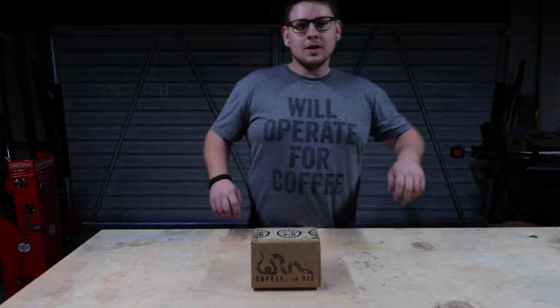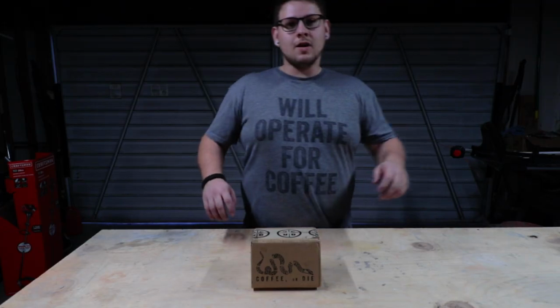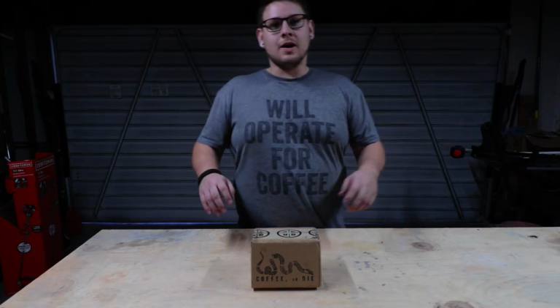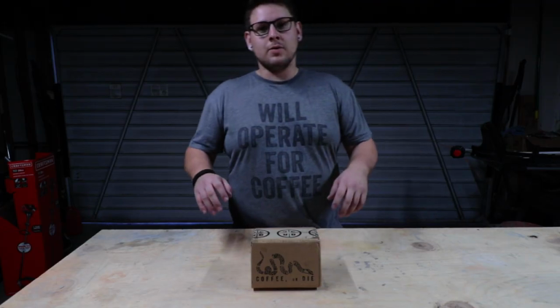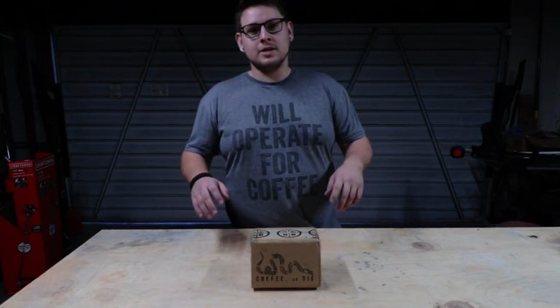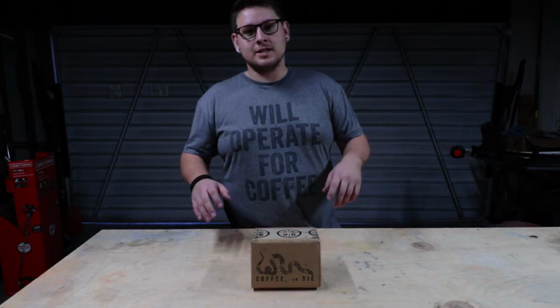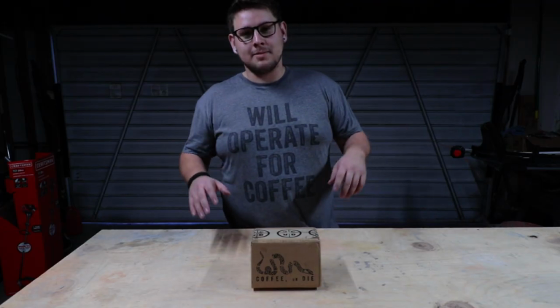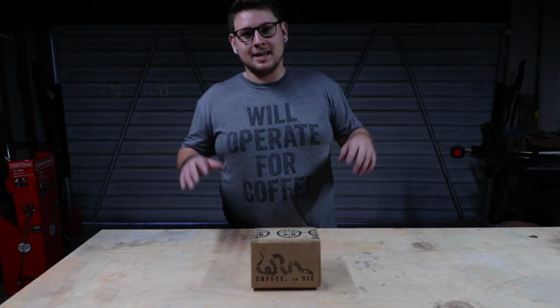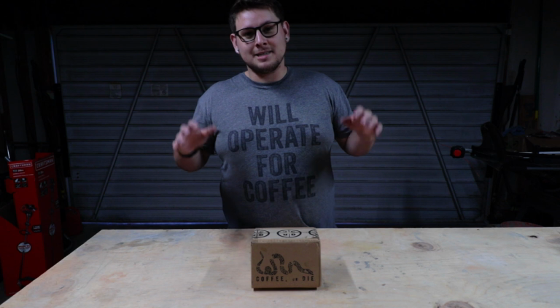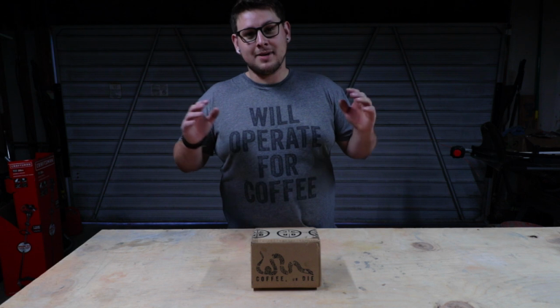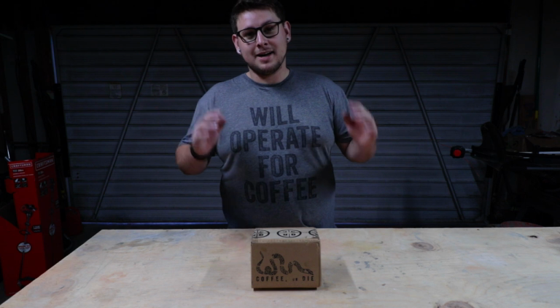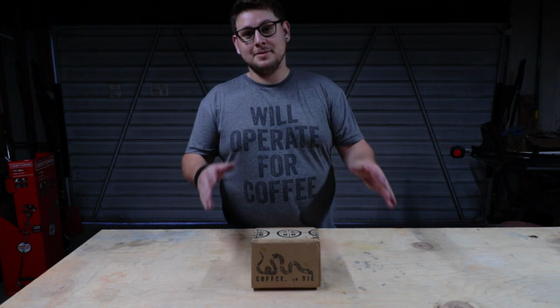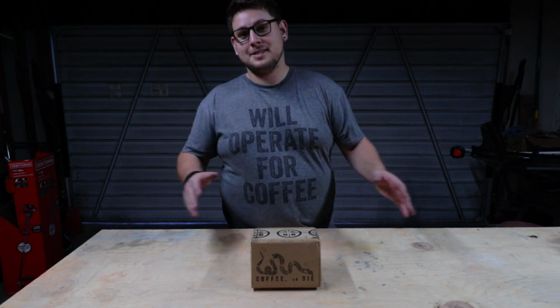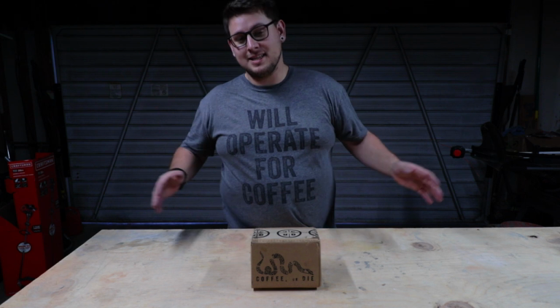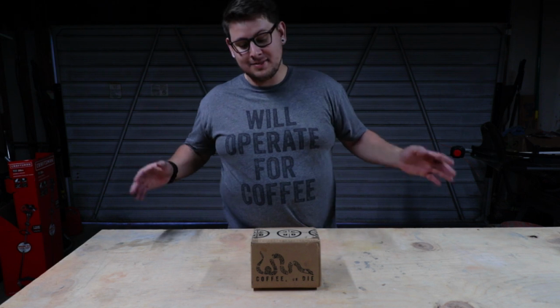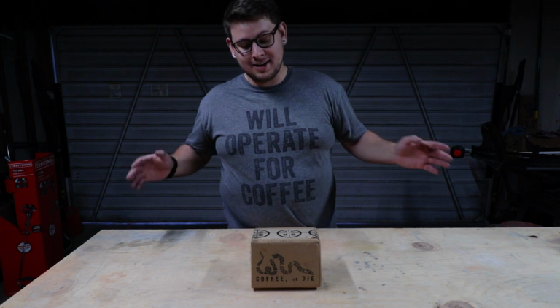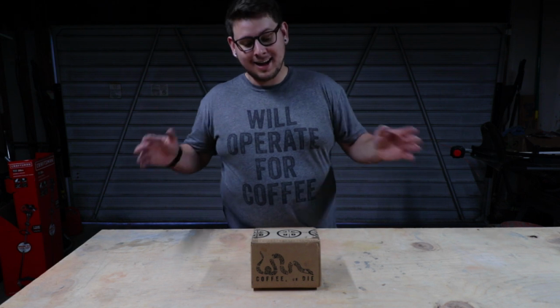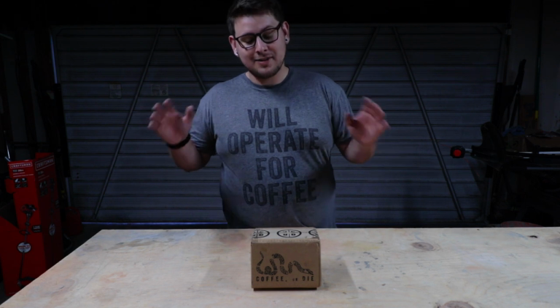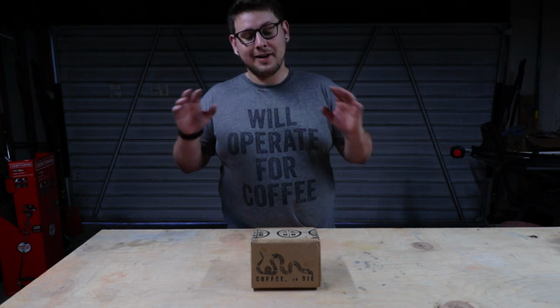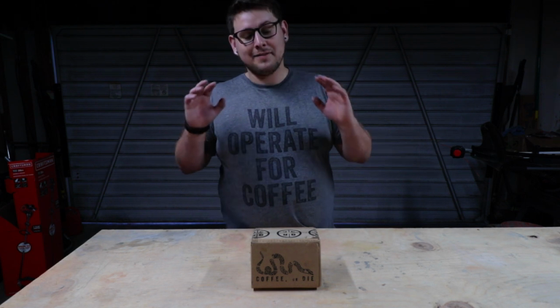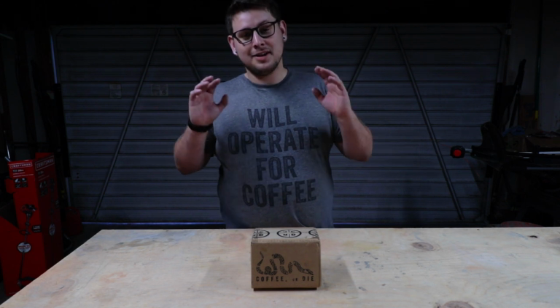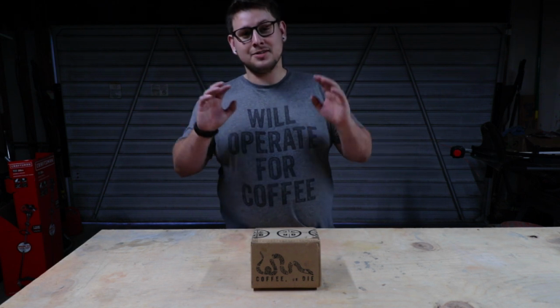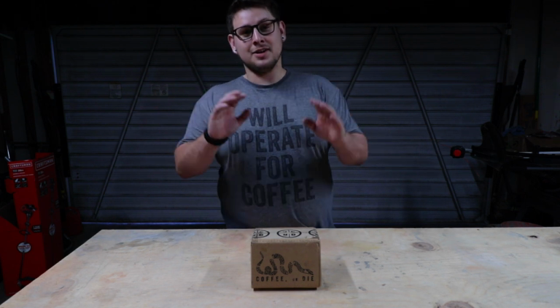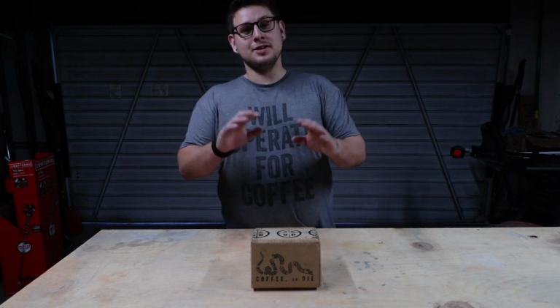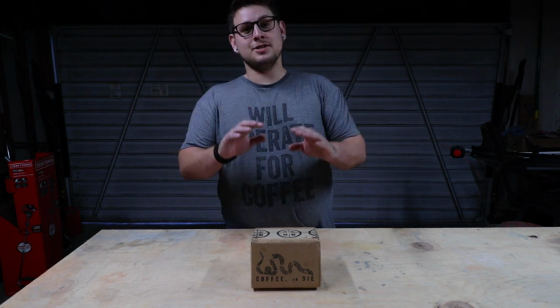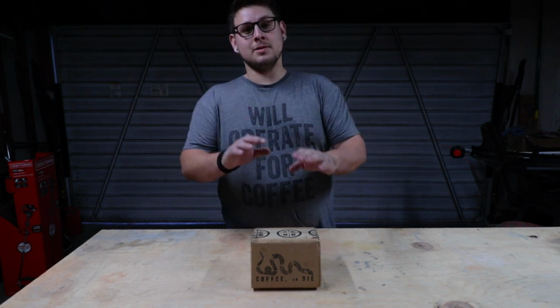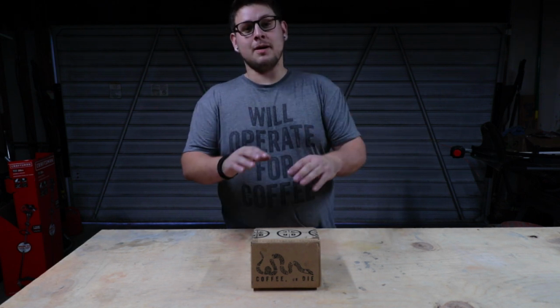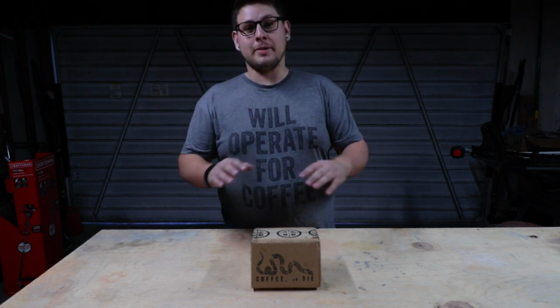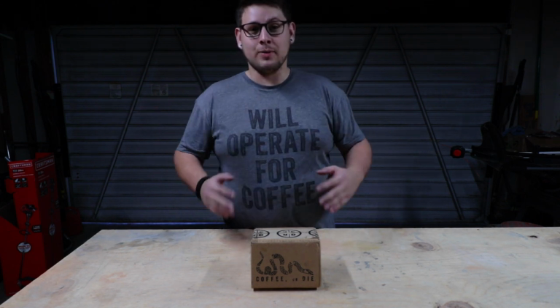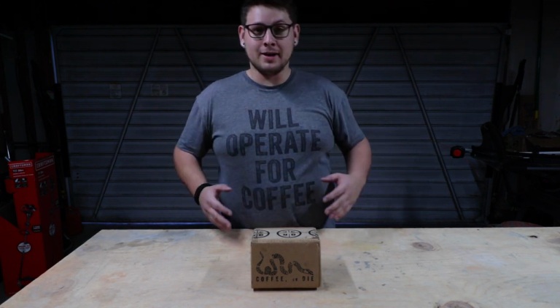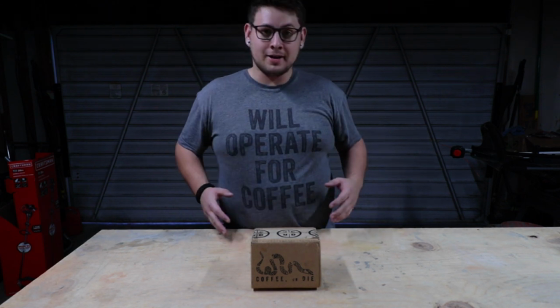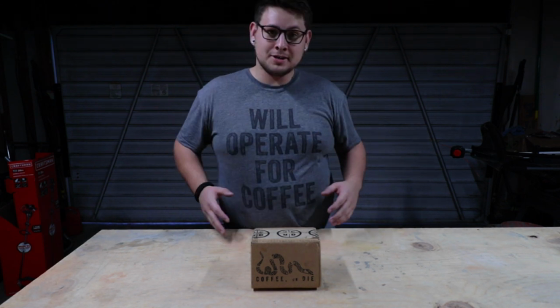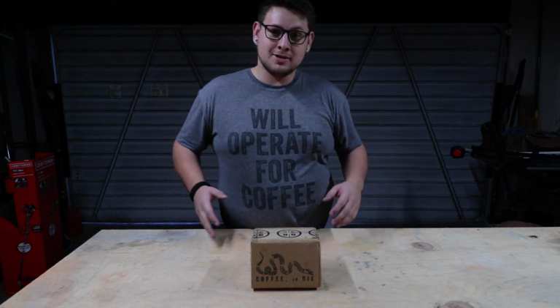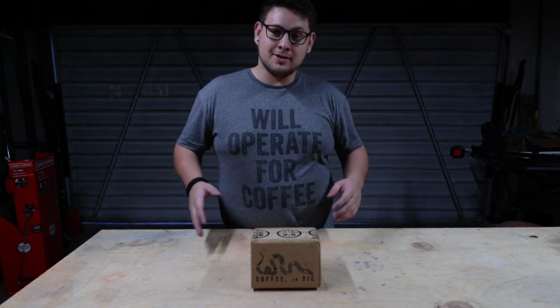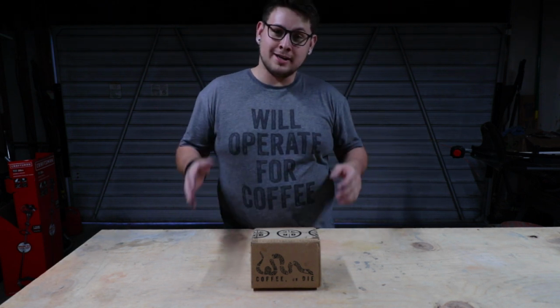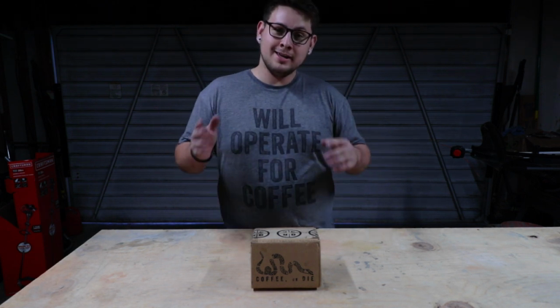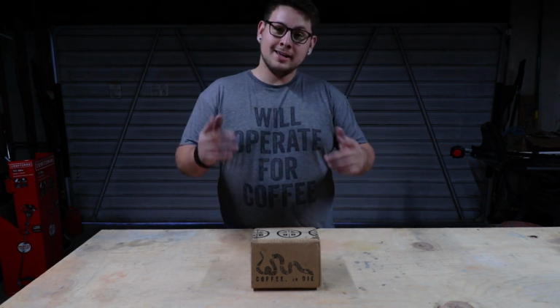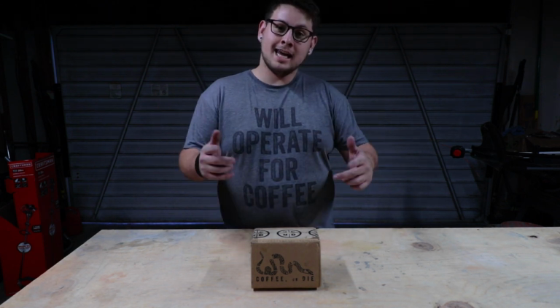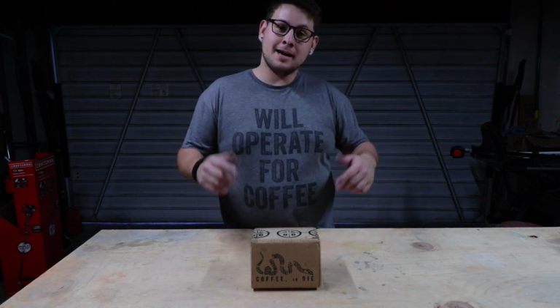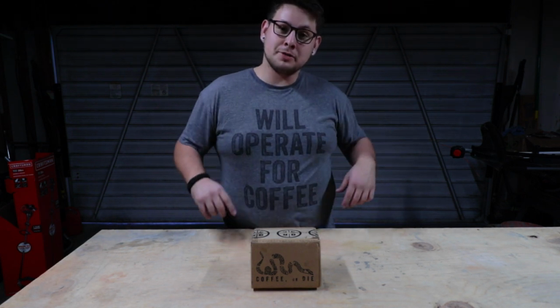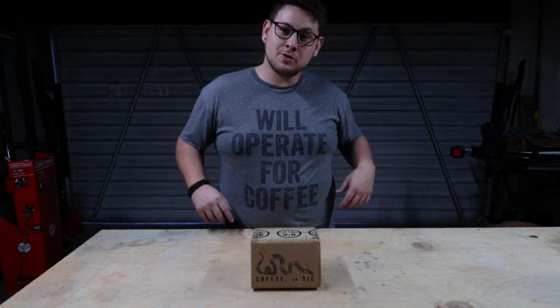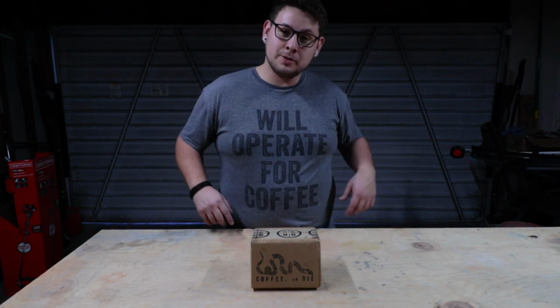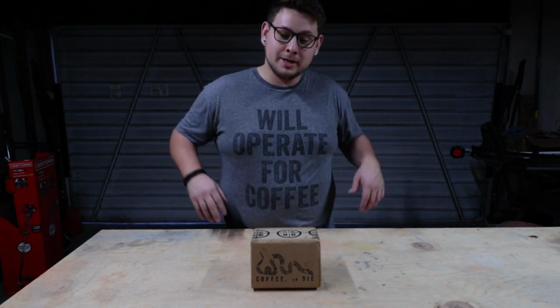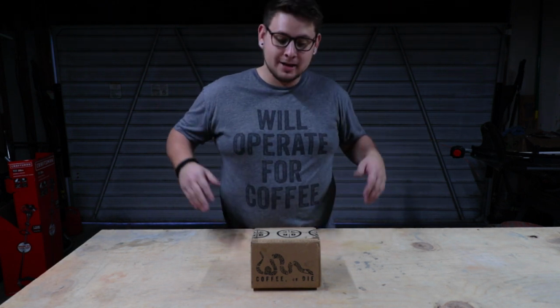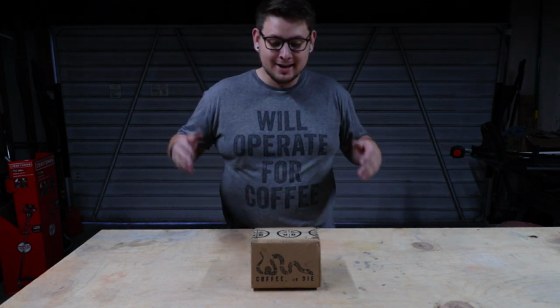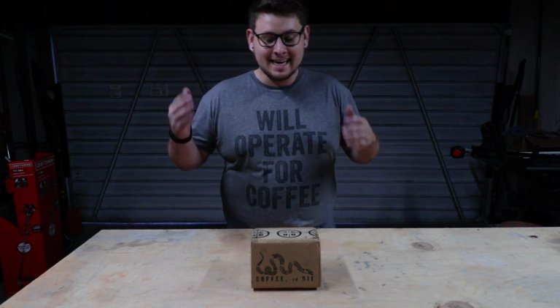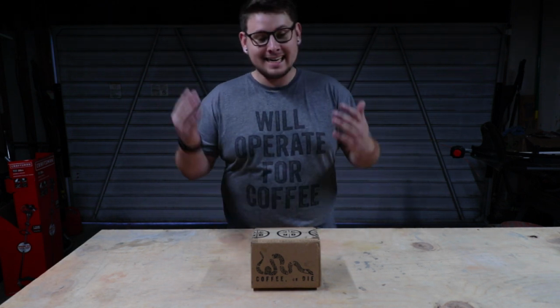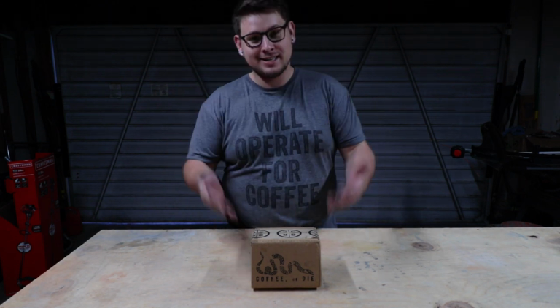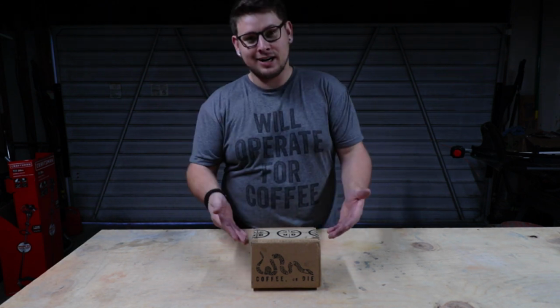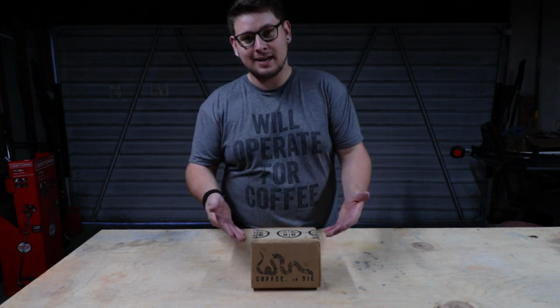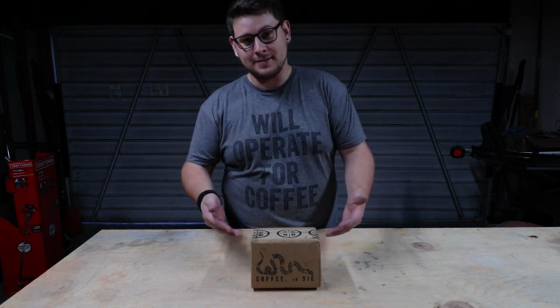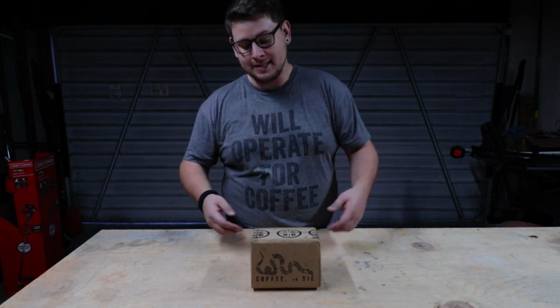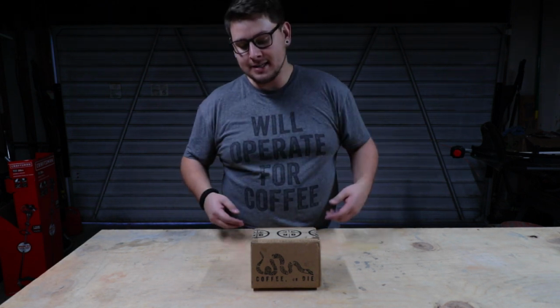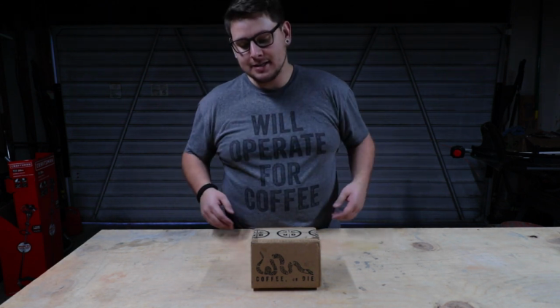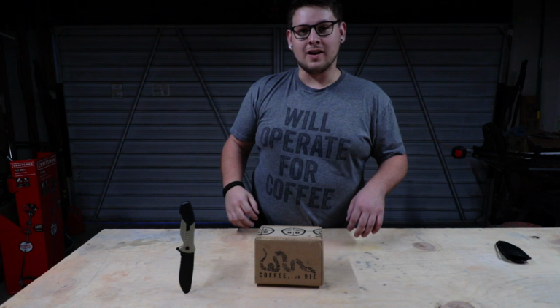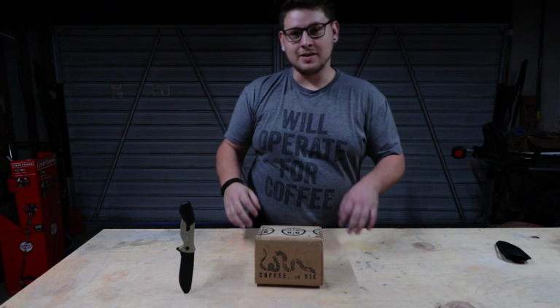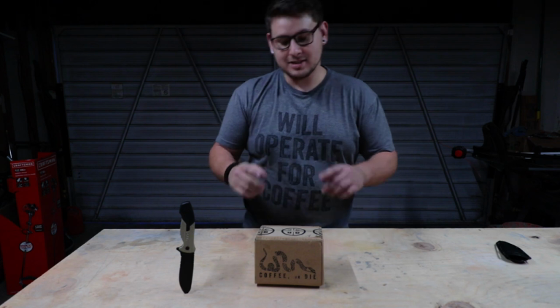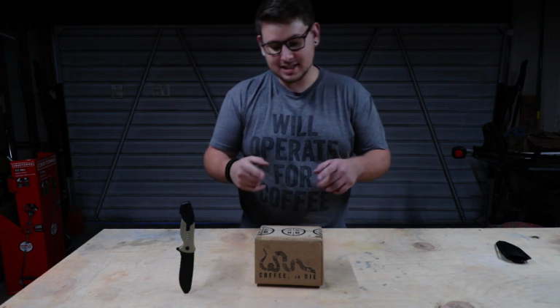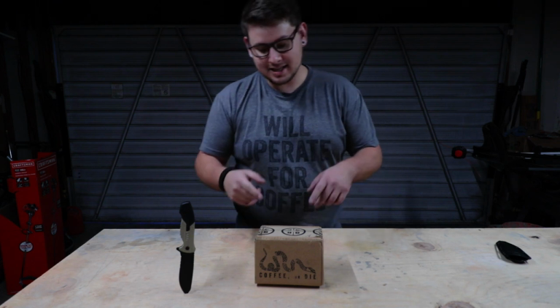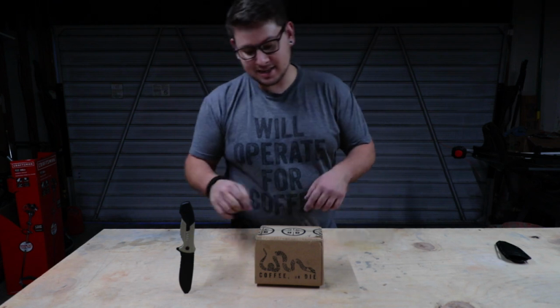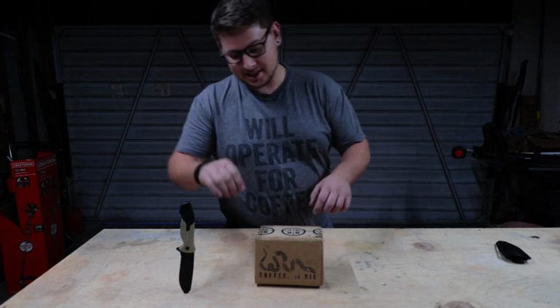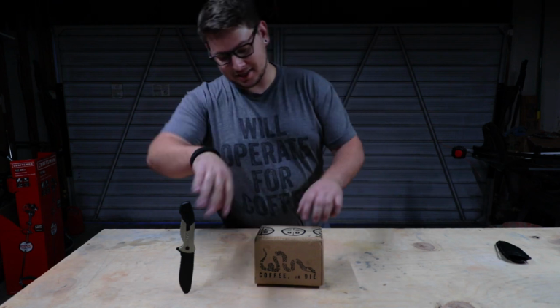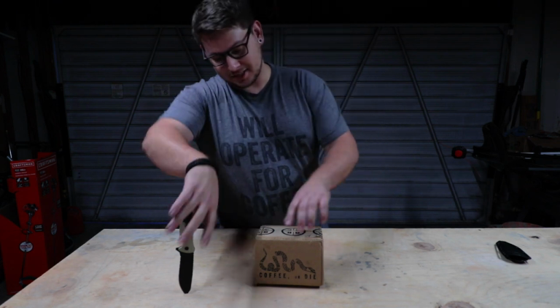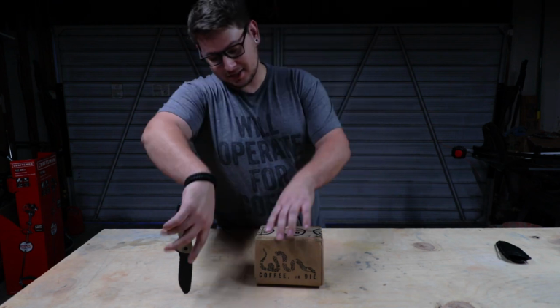All right, what is up guys? My name is Steven. I create videos on YouTube about my weight loss journey, camera equipment and coffee. All right, let's get into this.